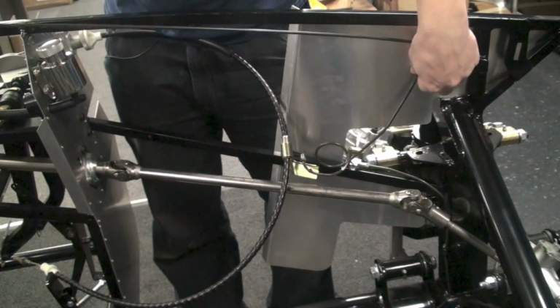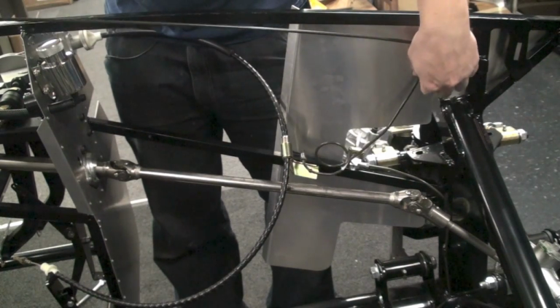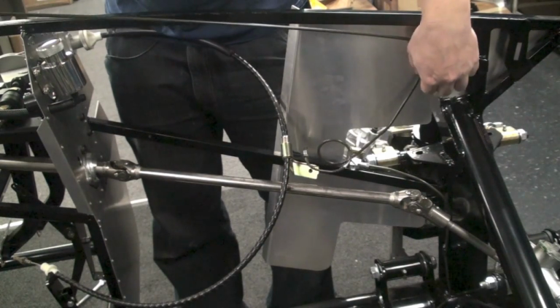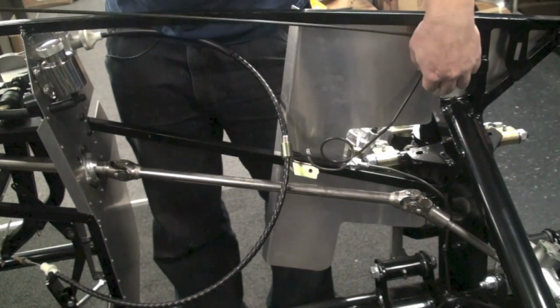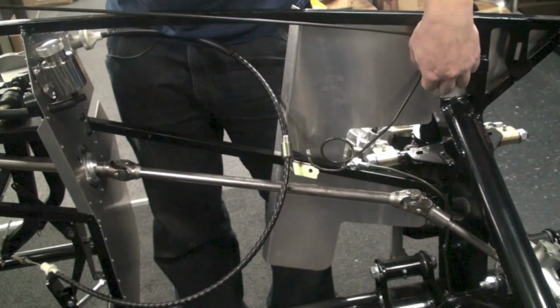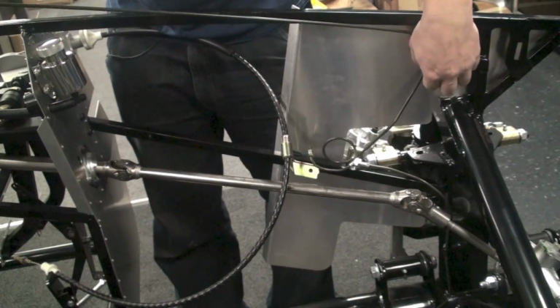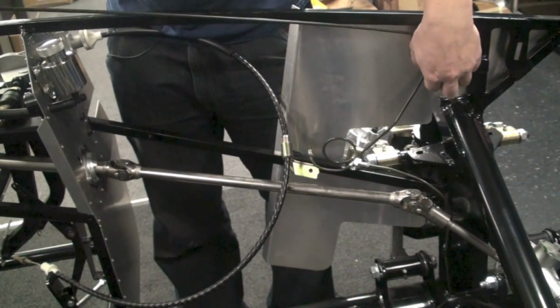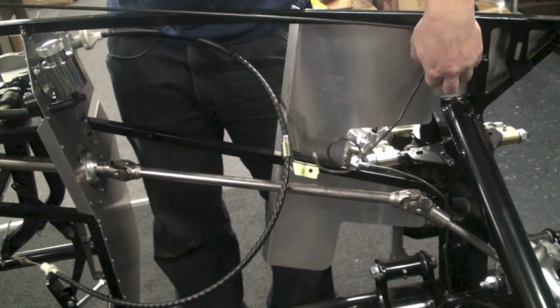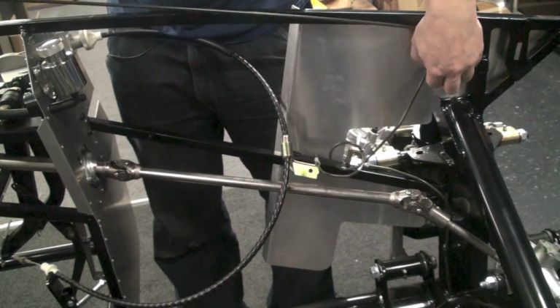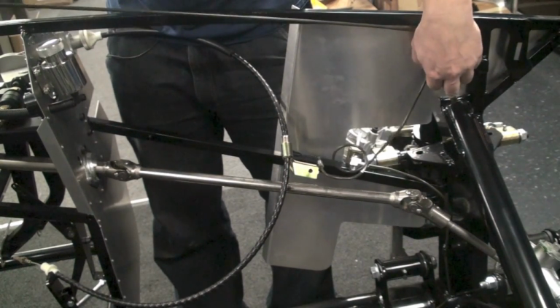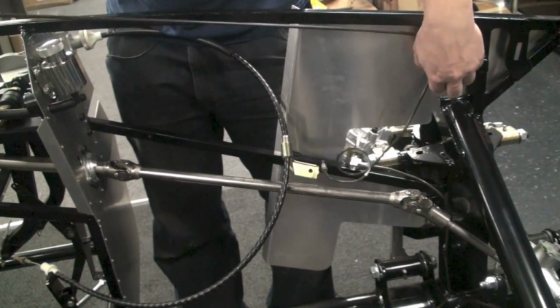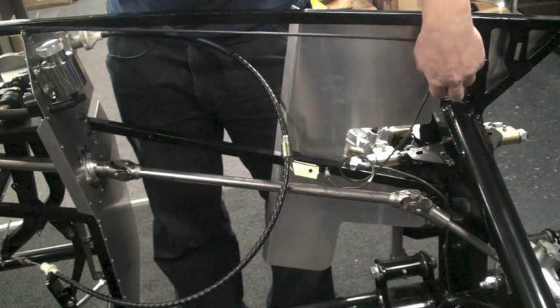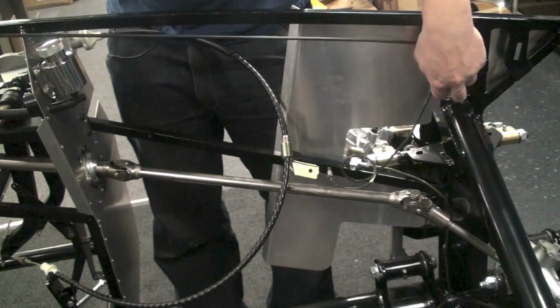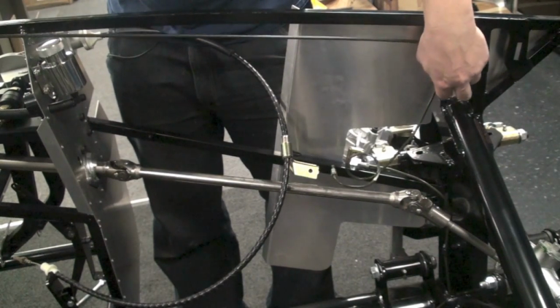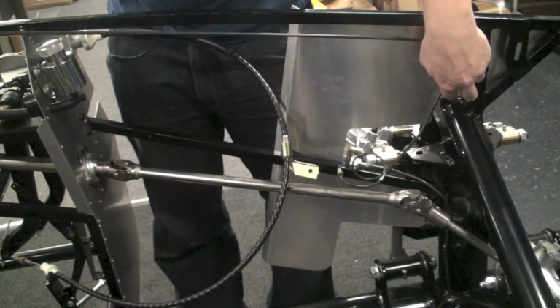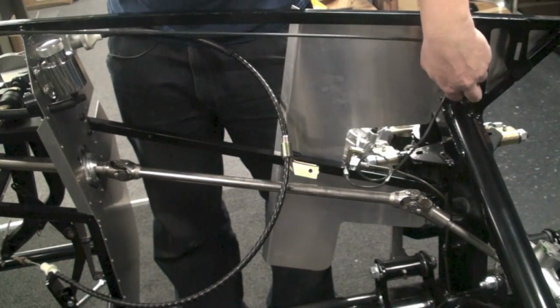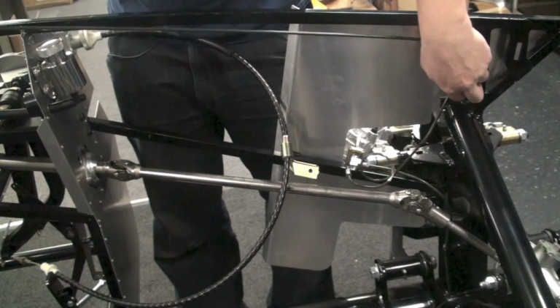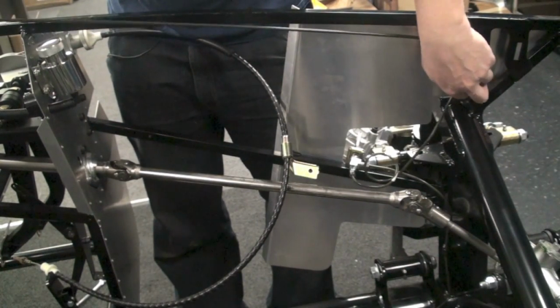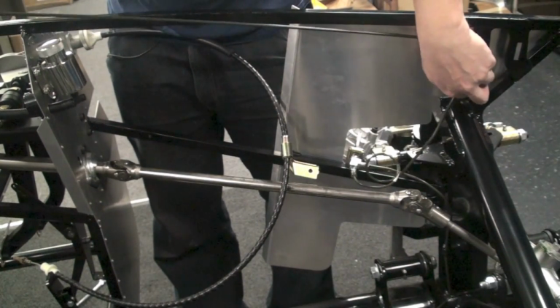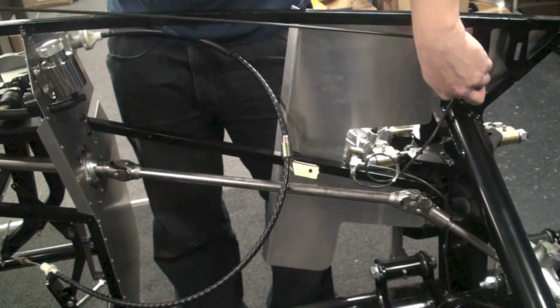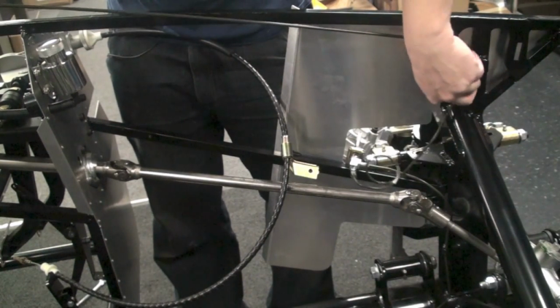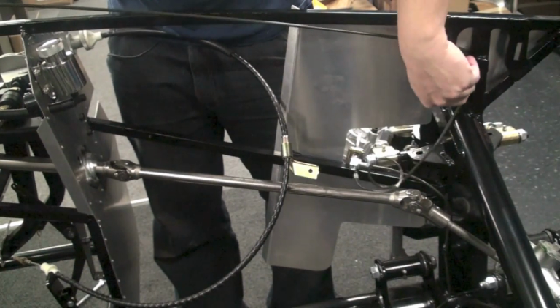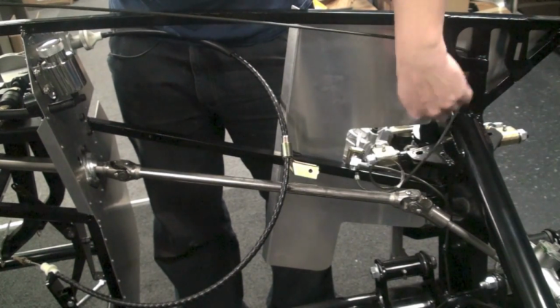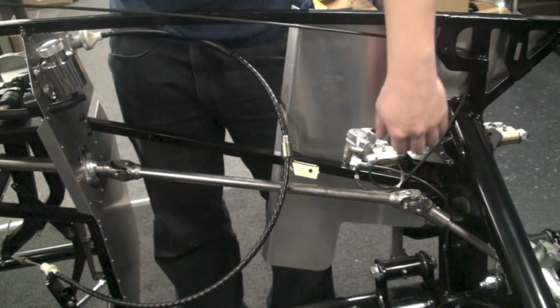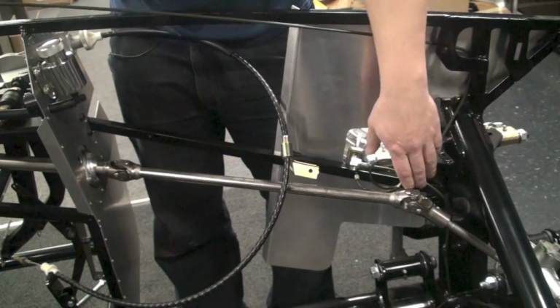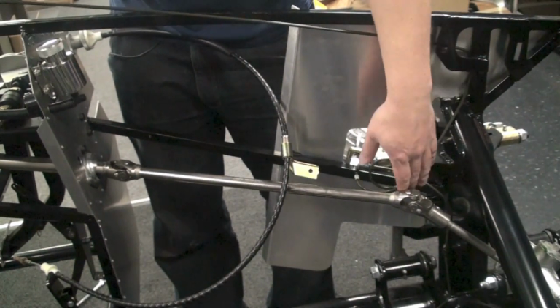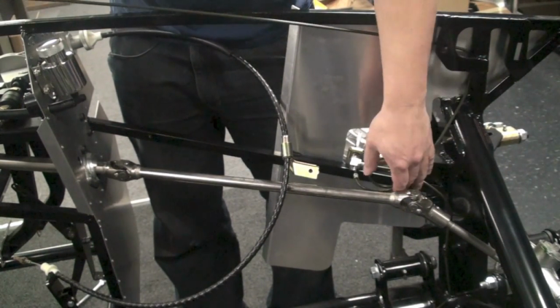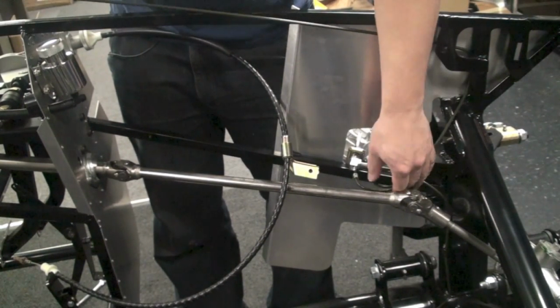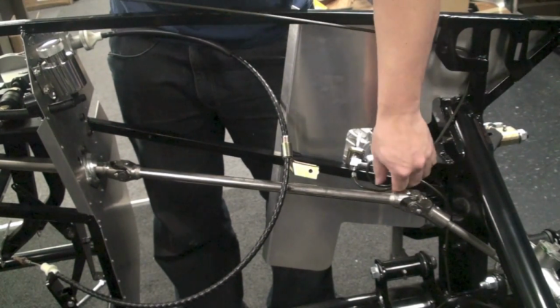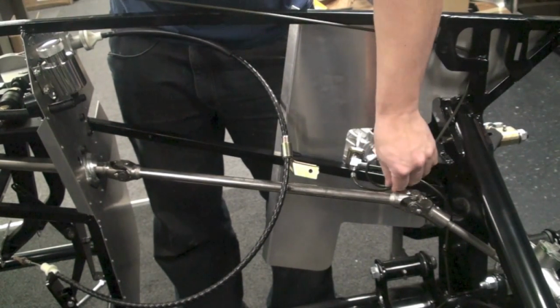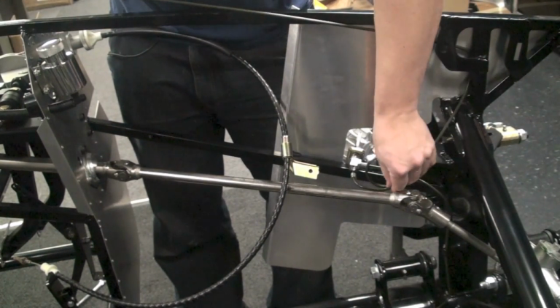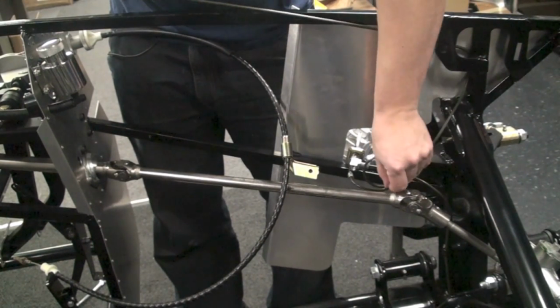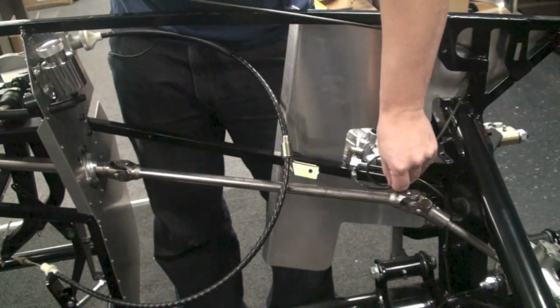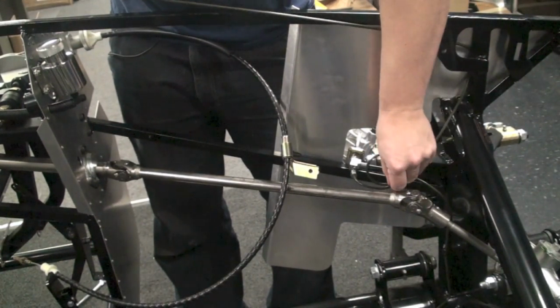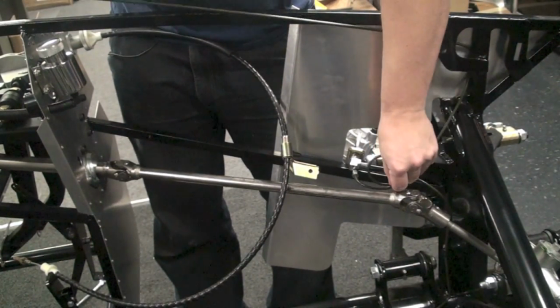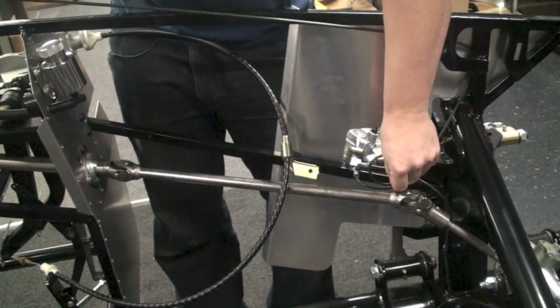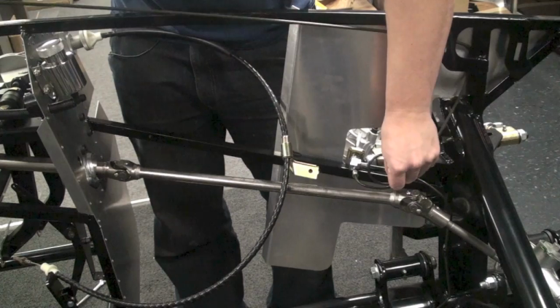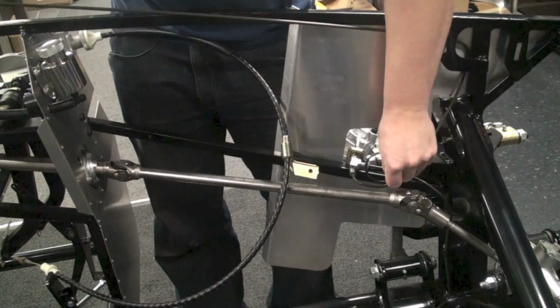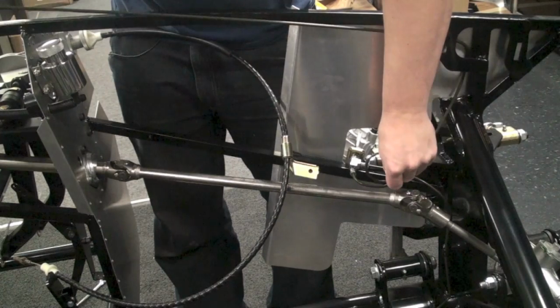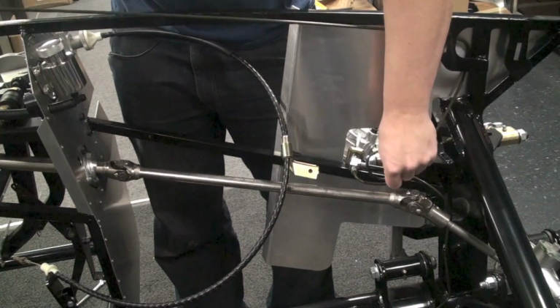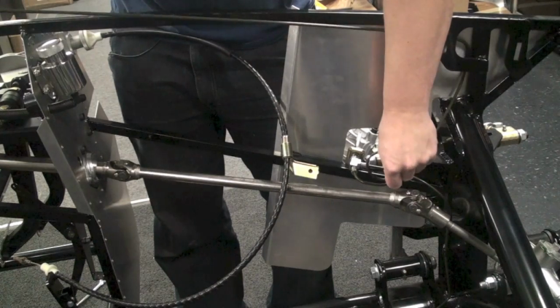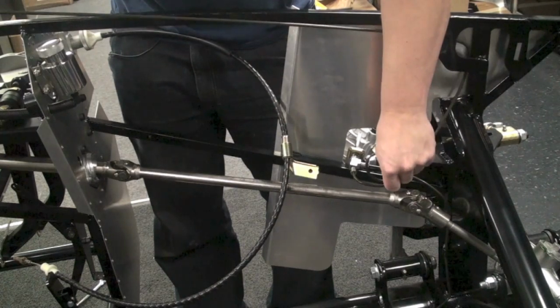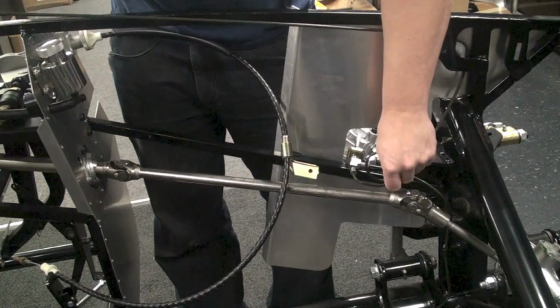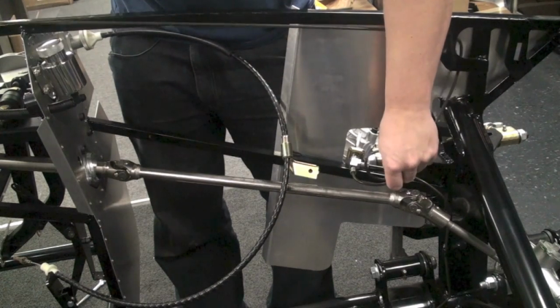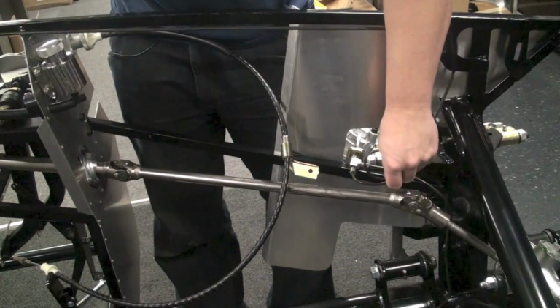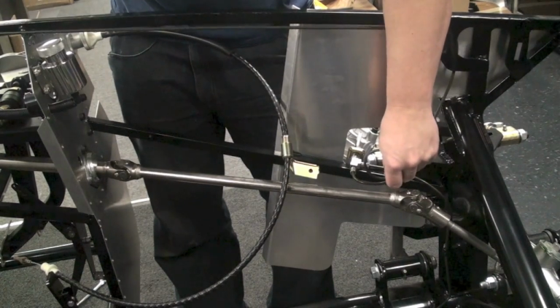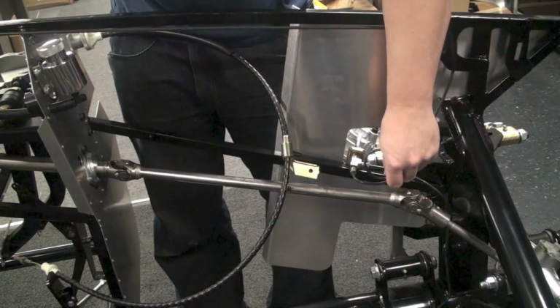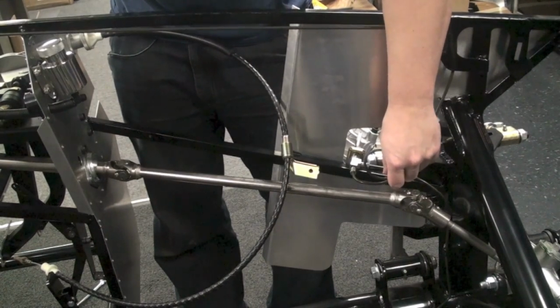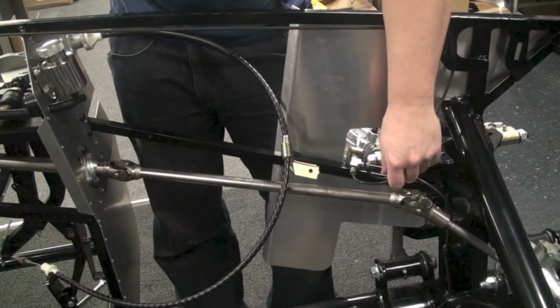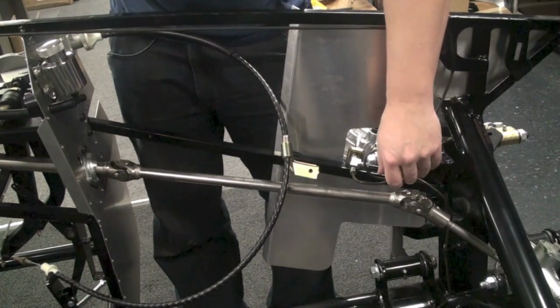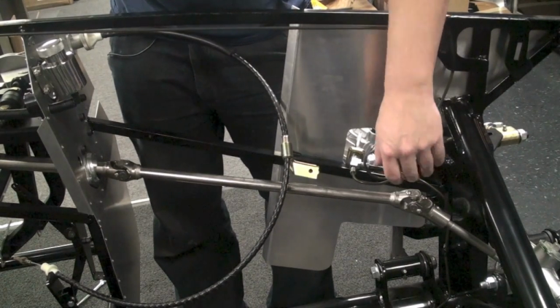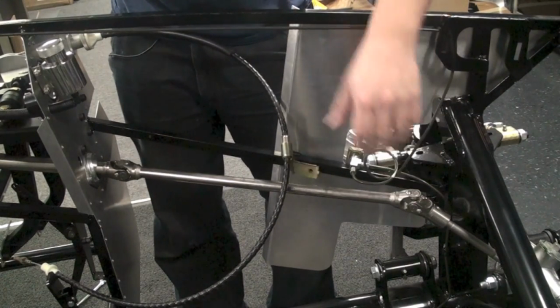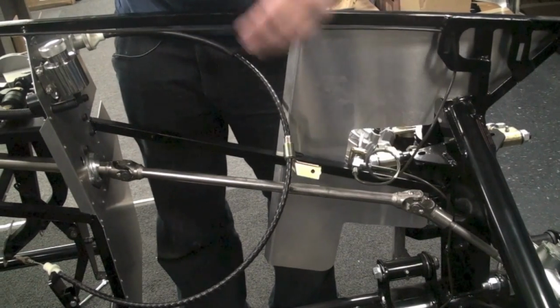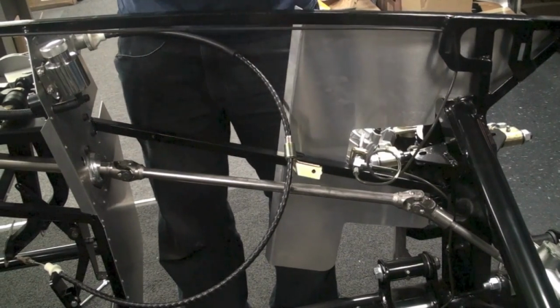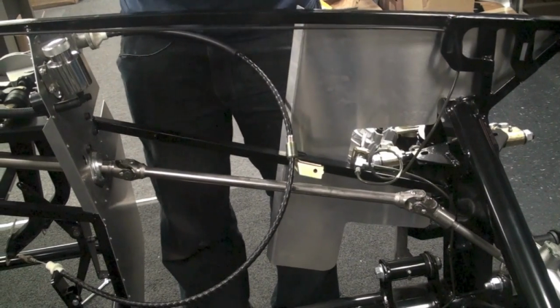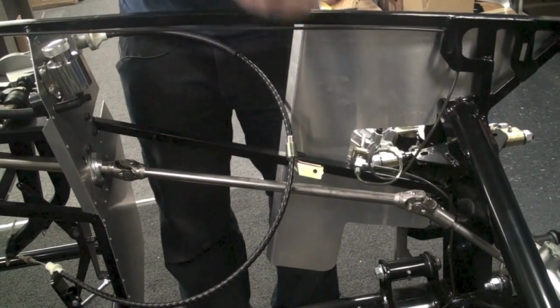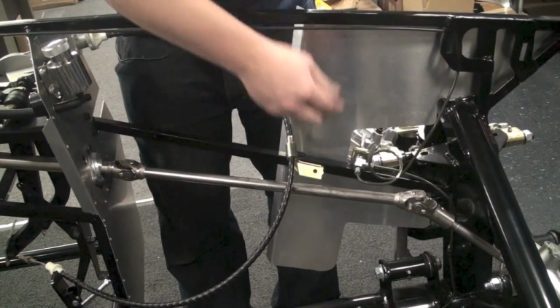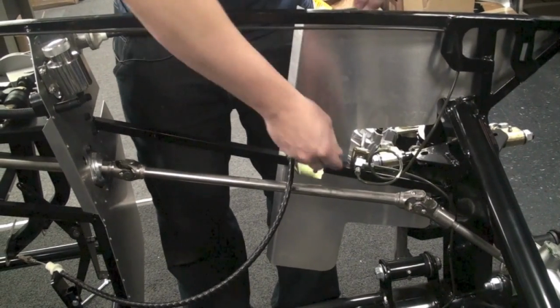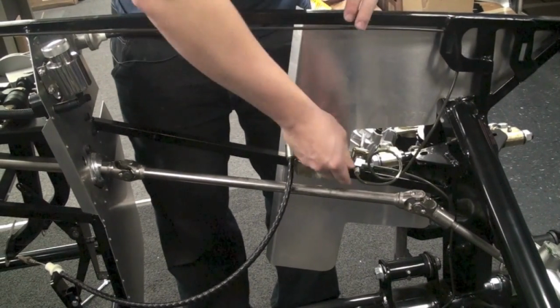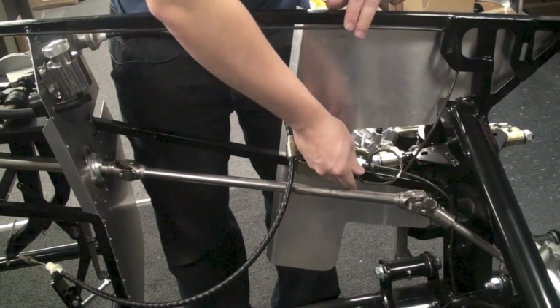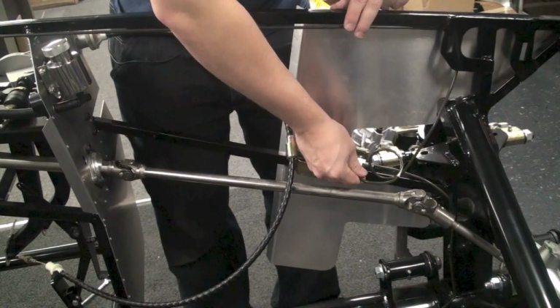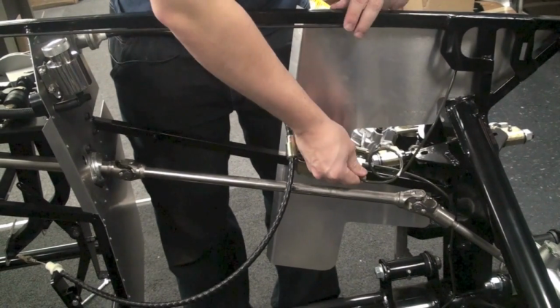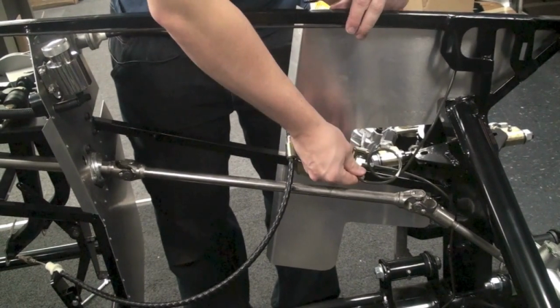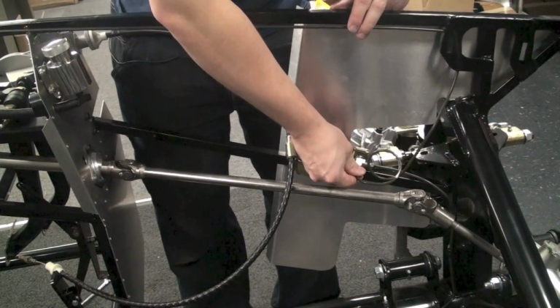Now we're going to need to bend and install the brake line that goes from the master cylinder down to the left front wheel.